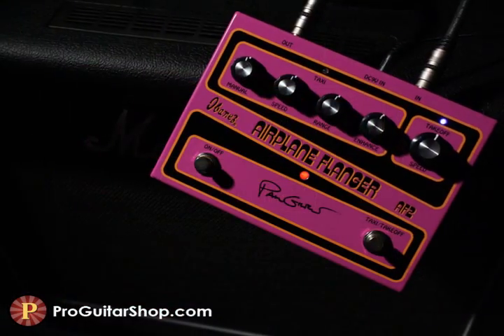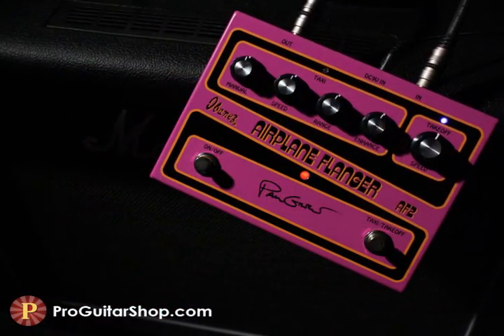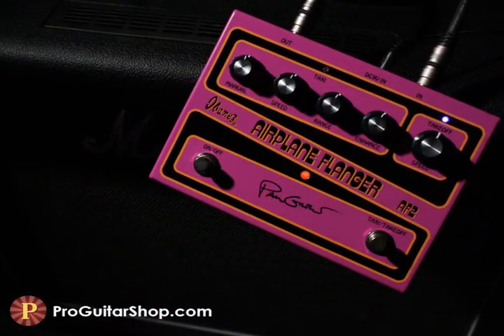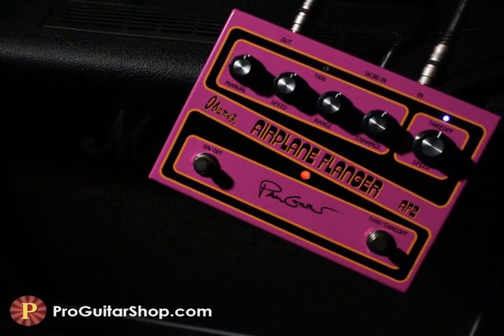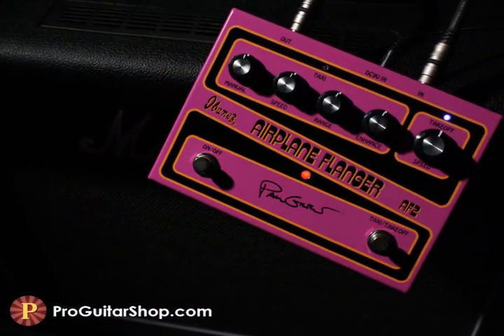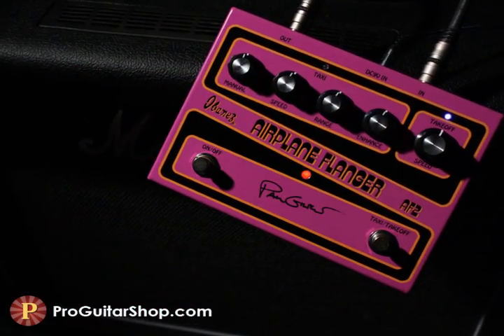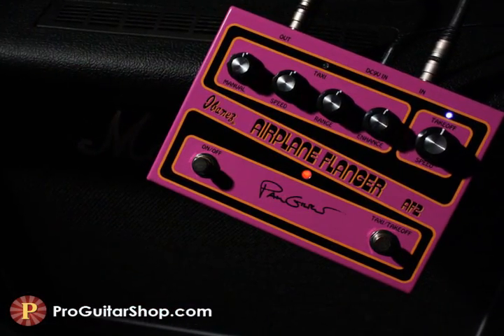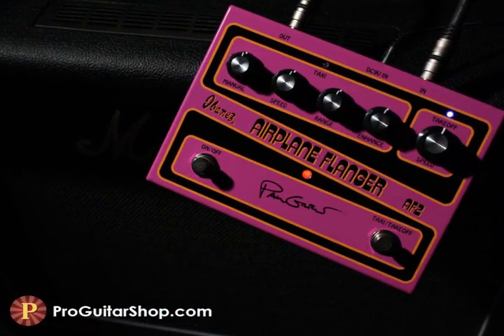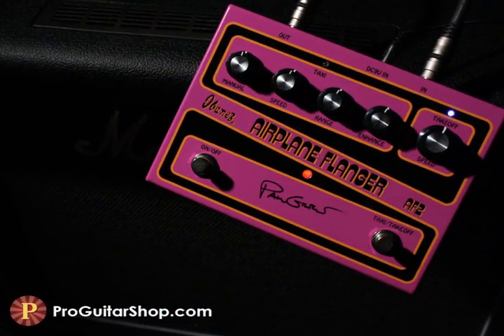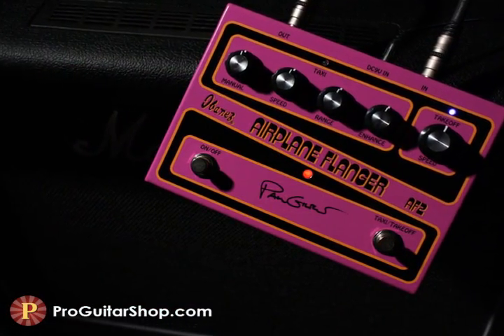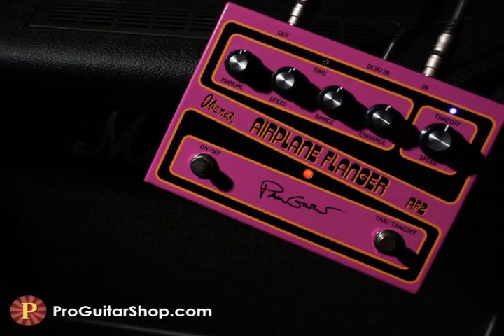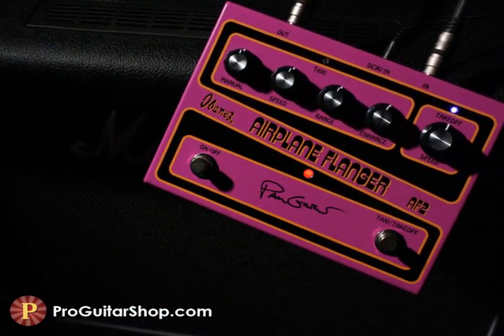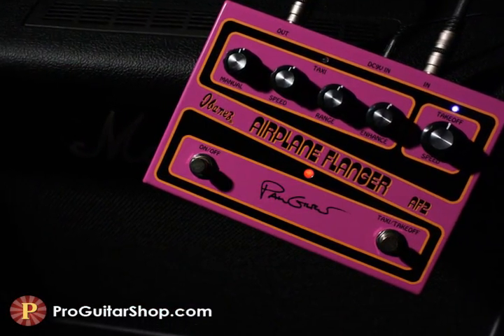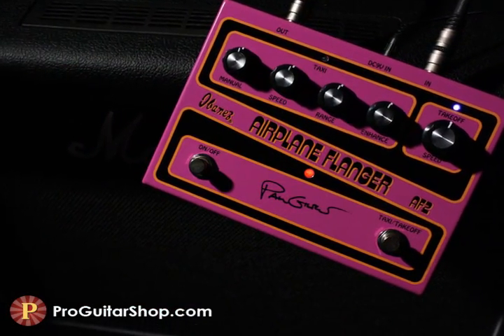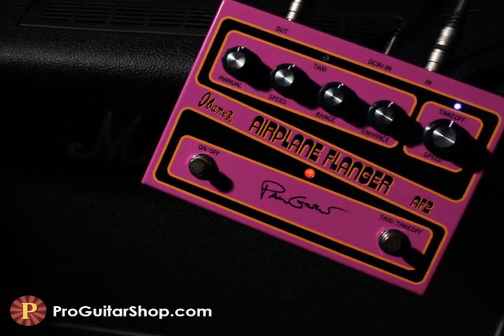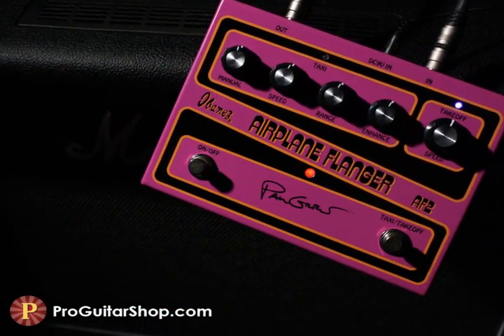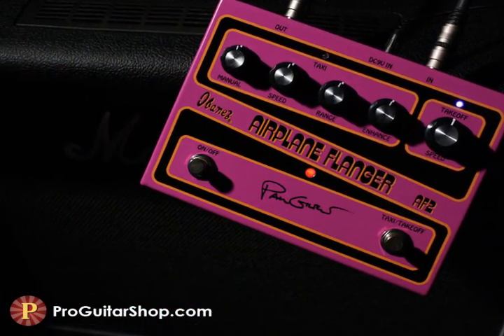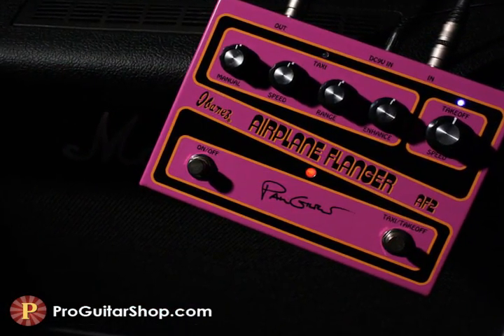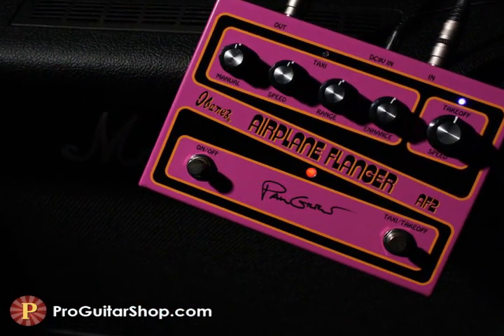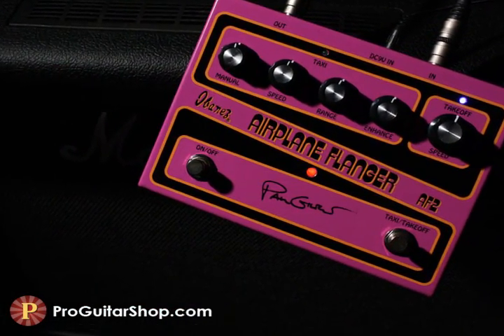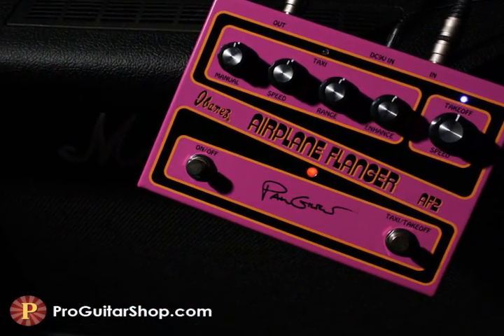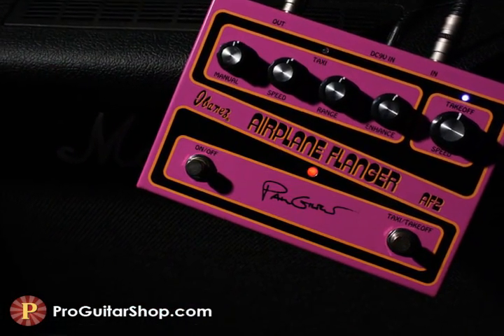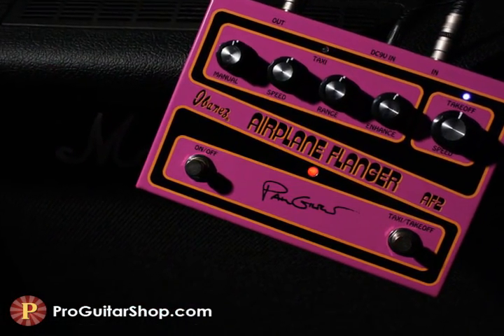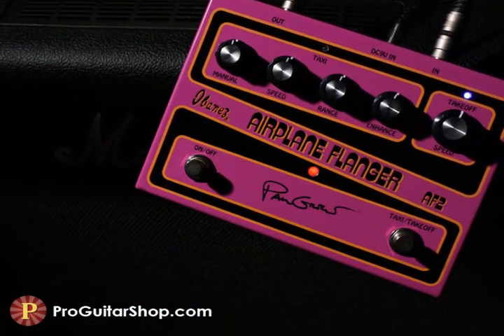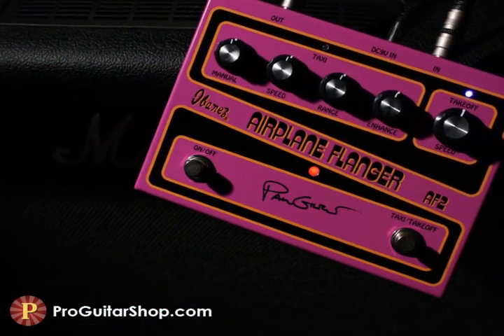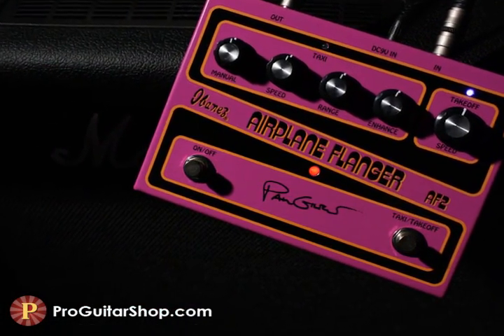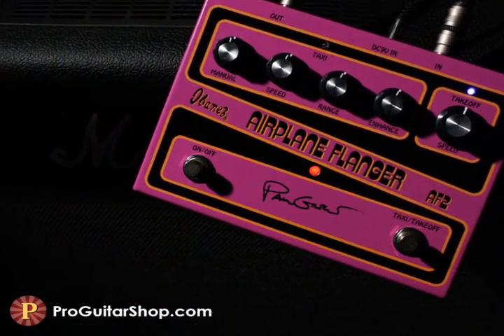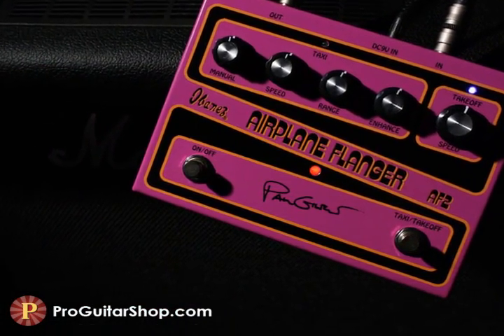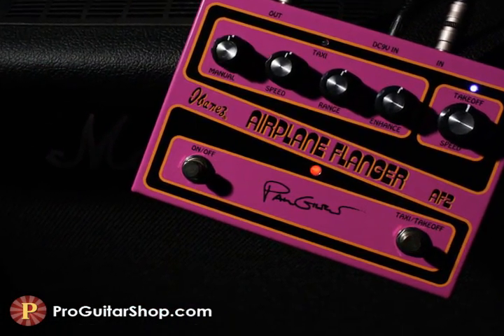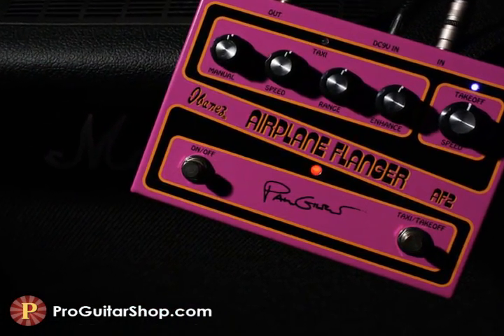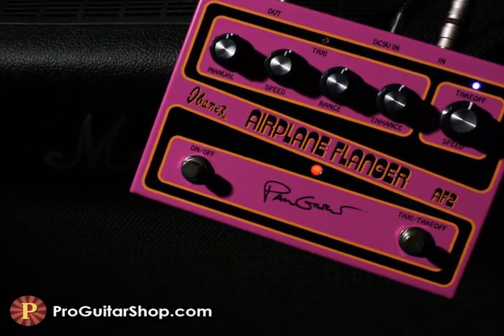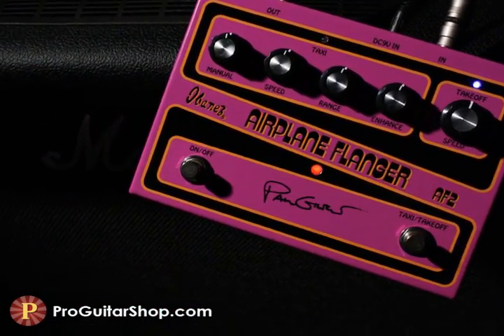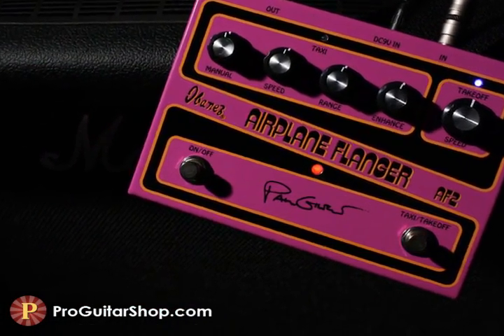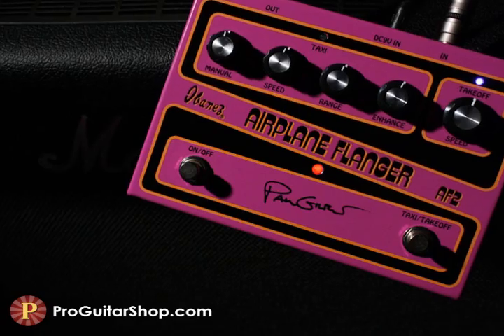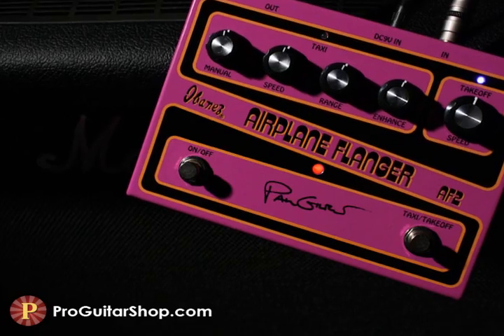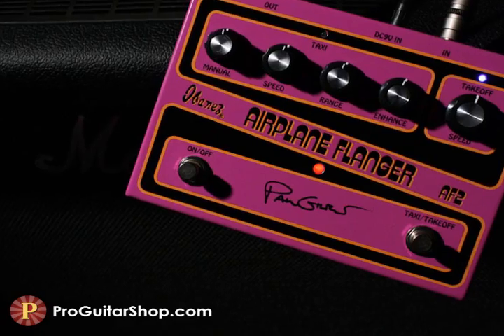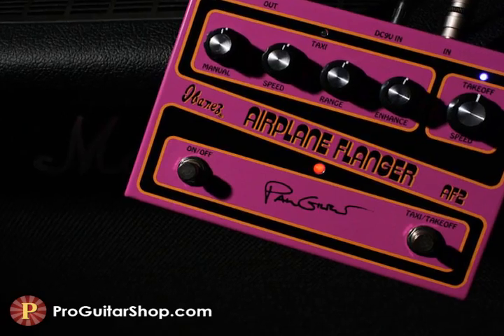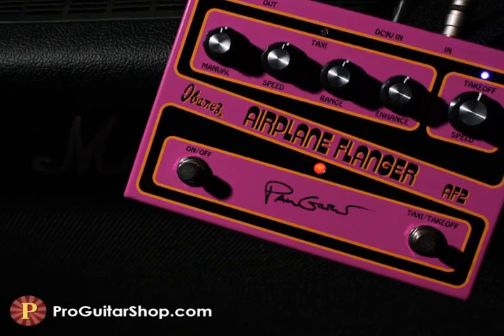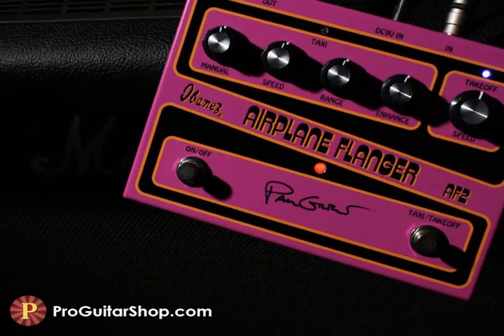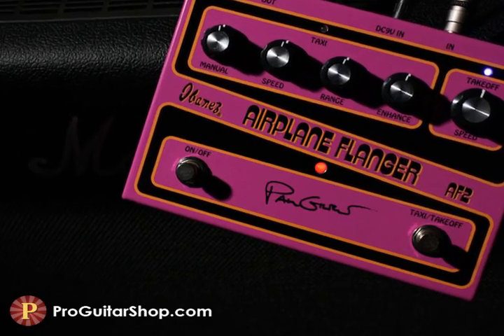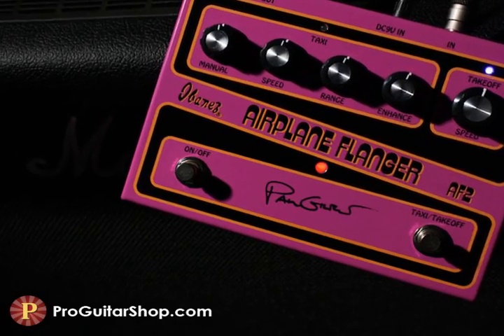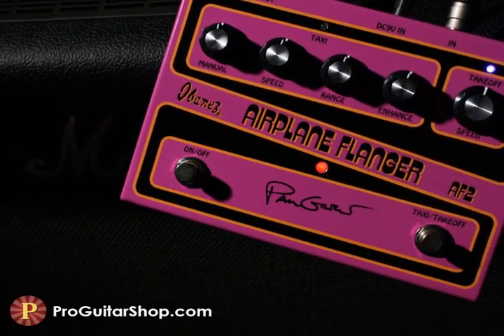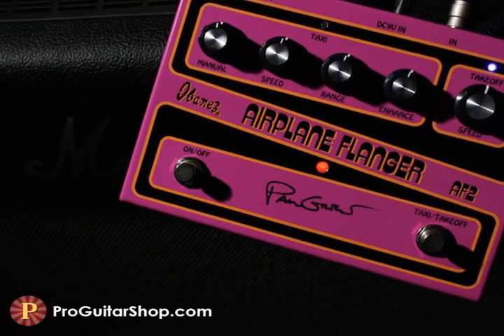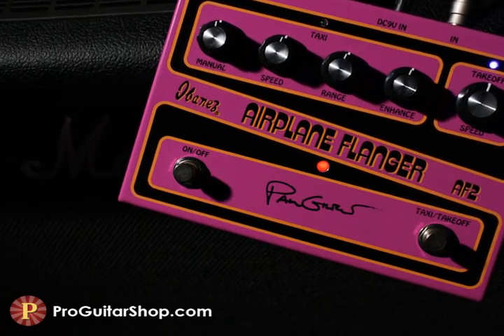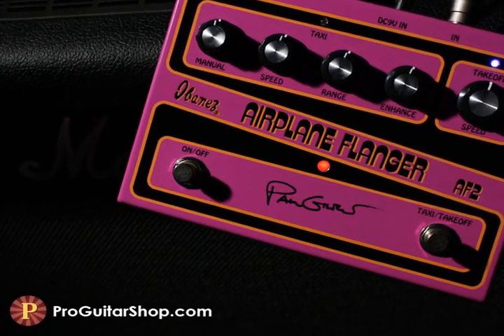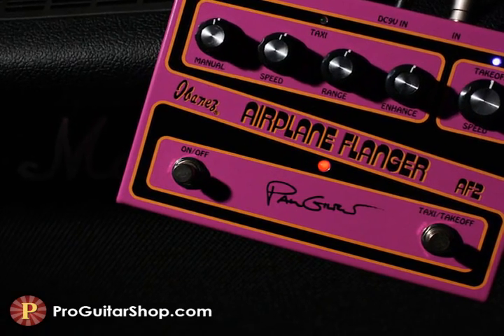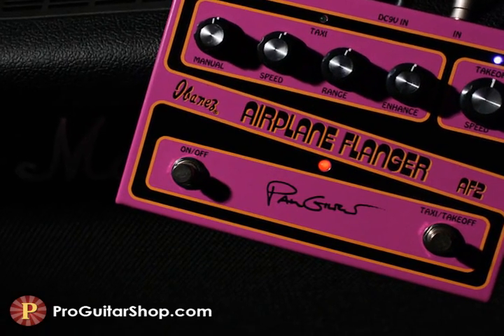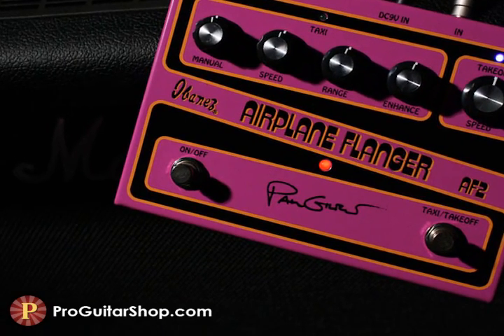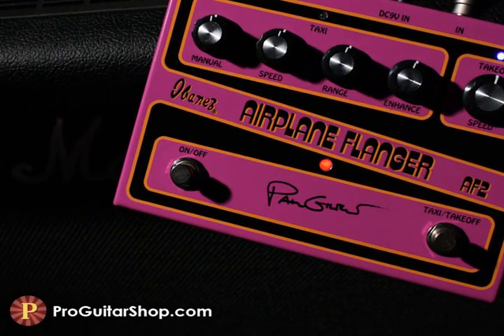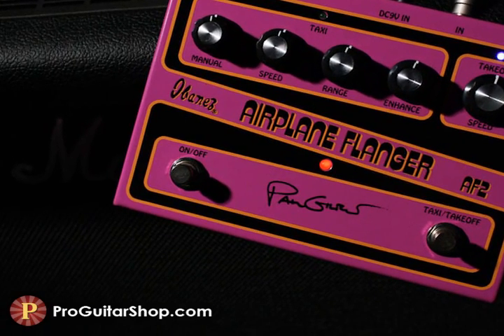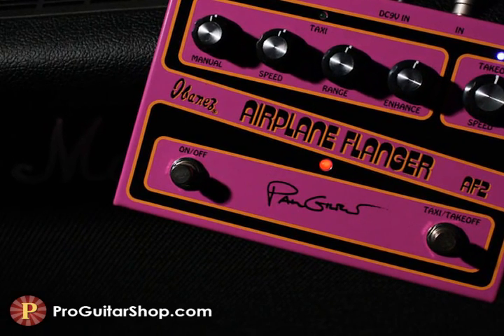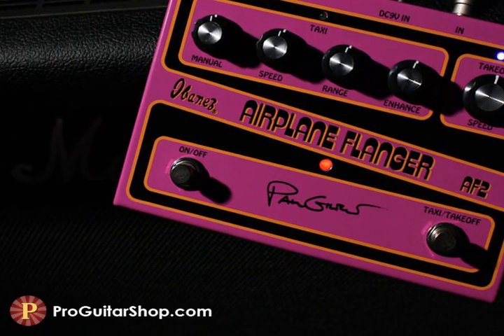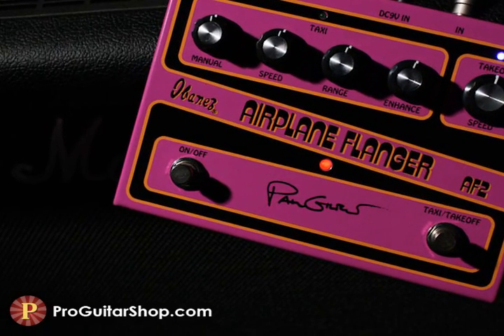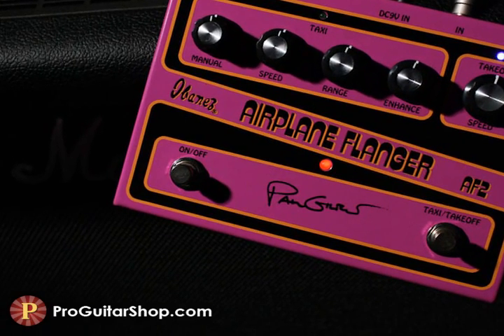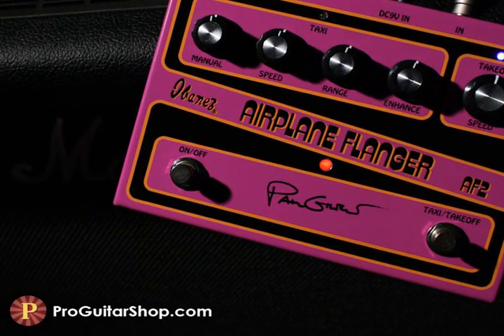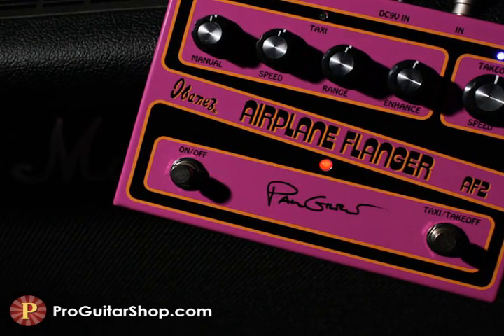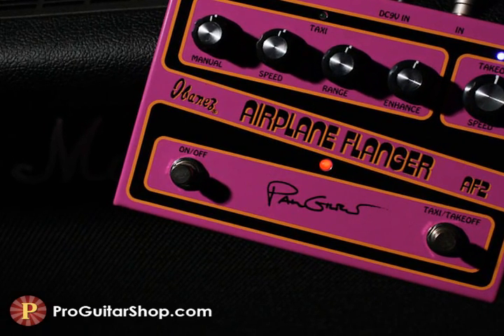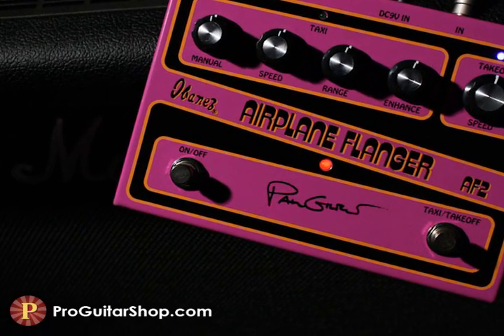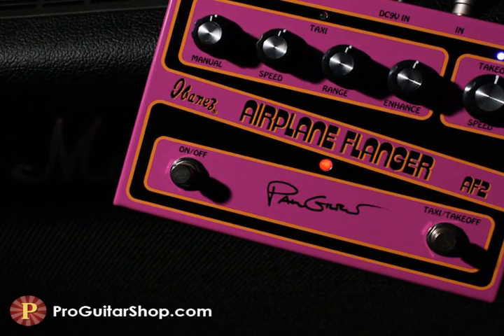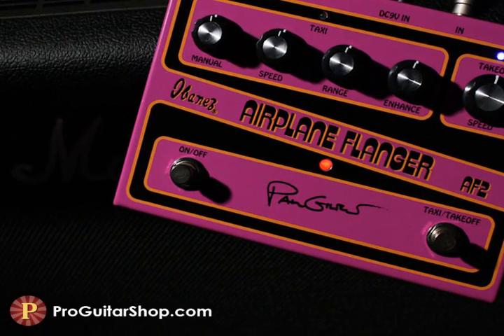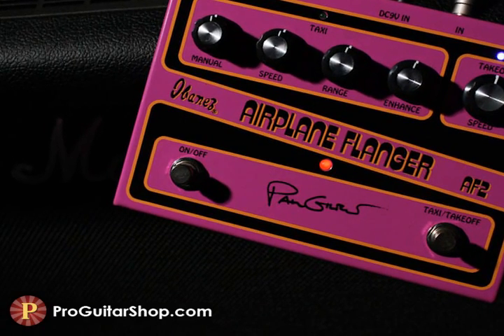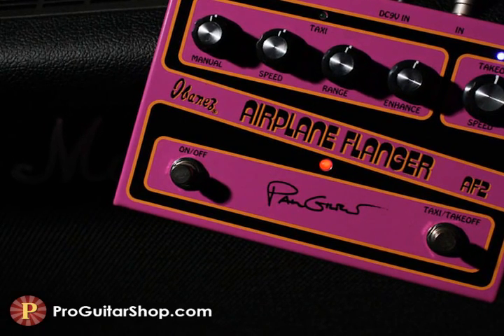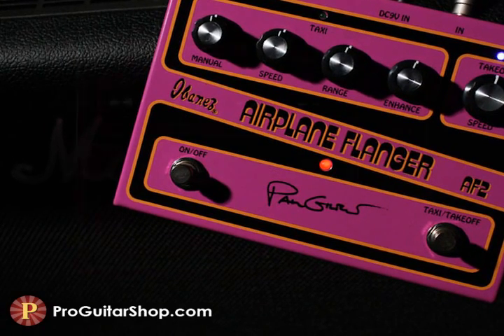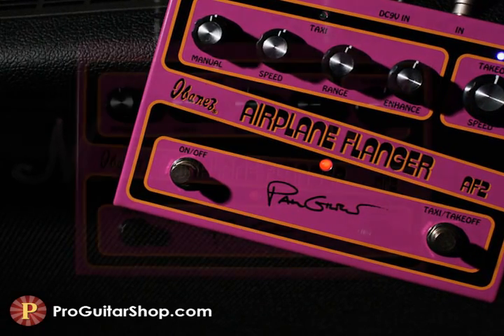Welcome back to ProGuitarShop.com, I'm Andy, and I'm plugged into the new Ibanez Paul Gilbert Signature Airplane Flanger.